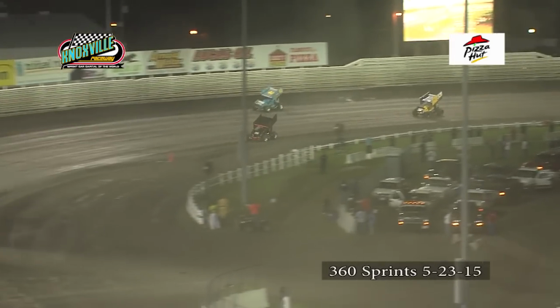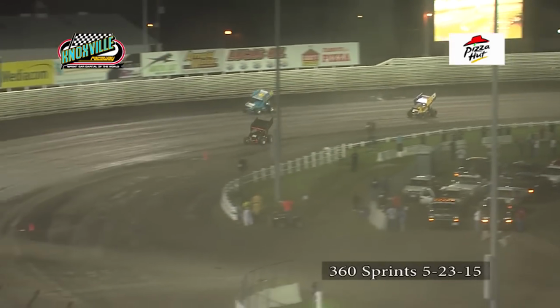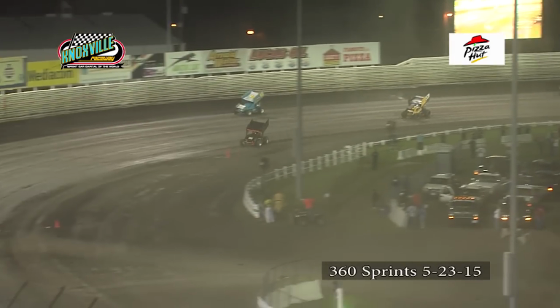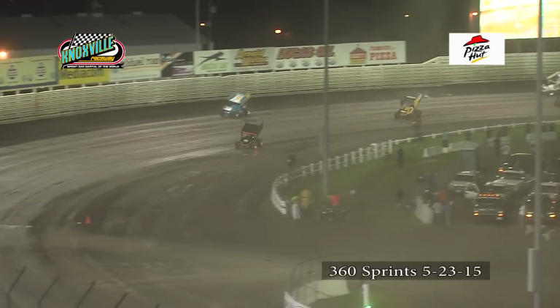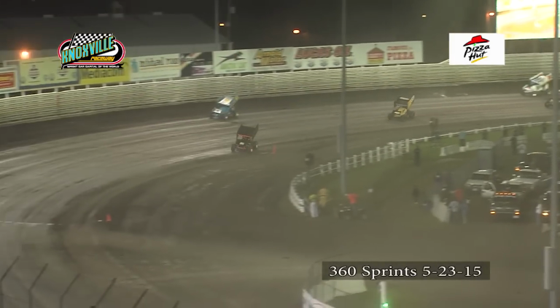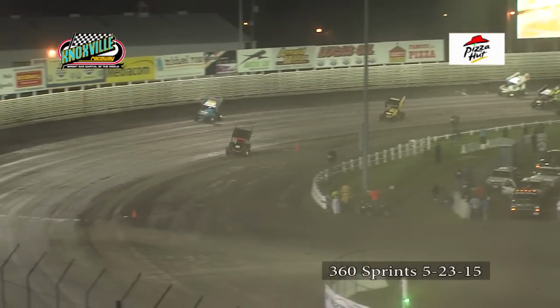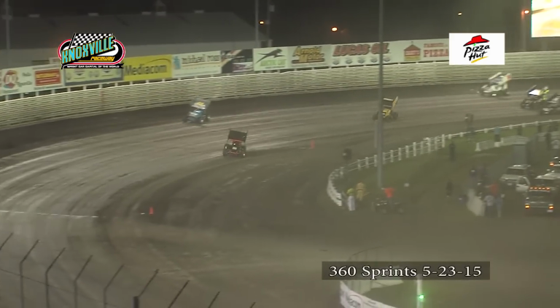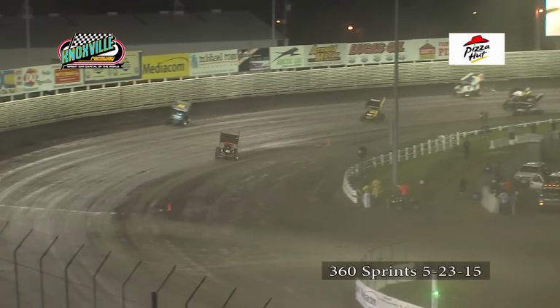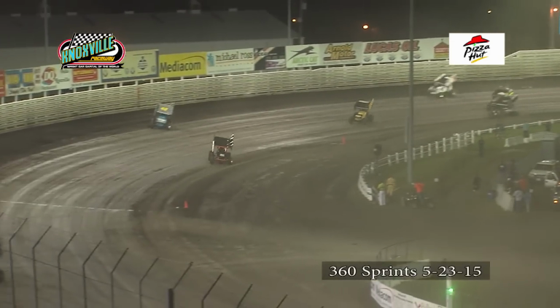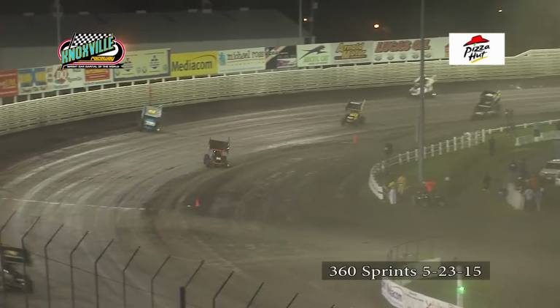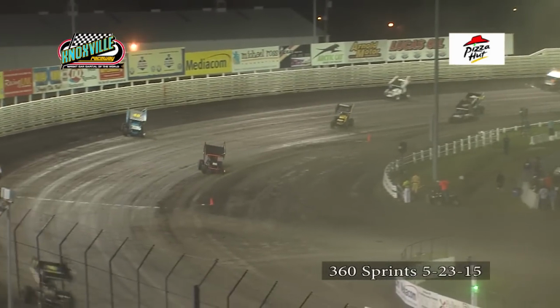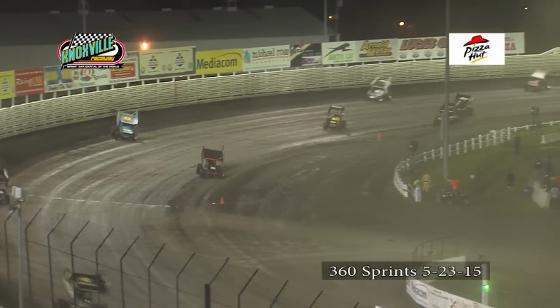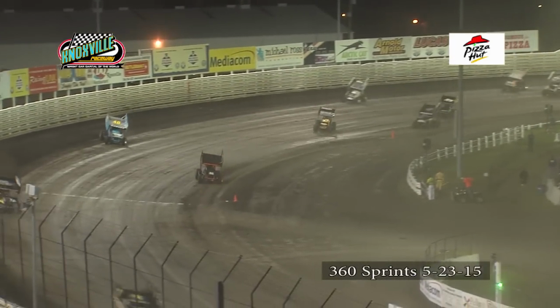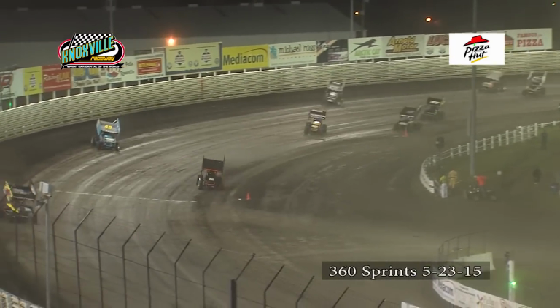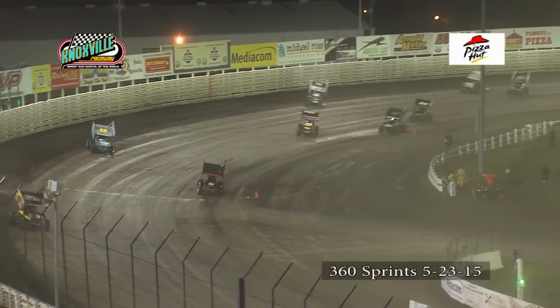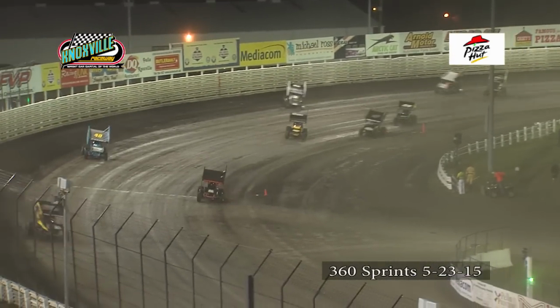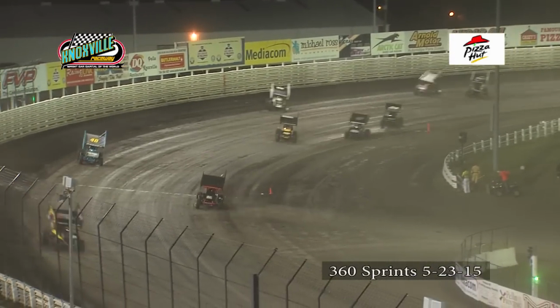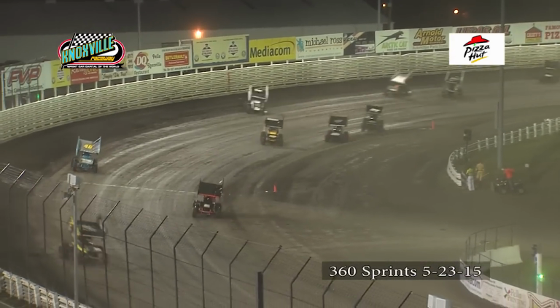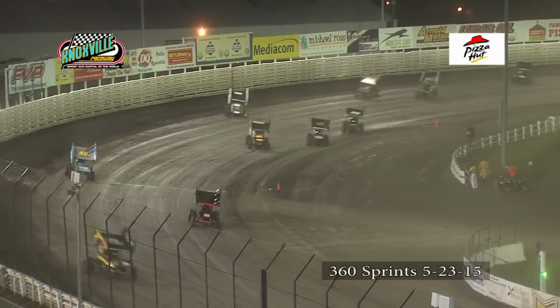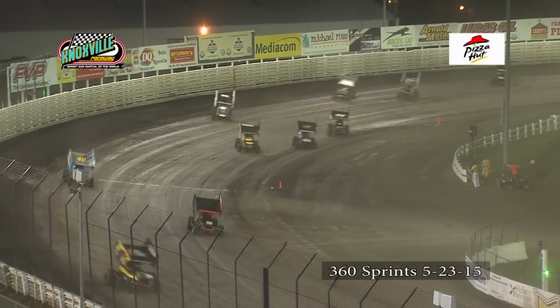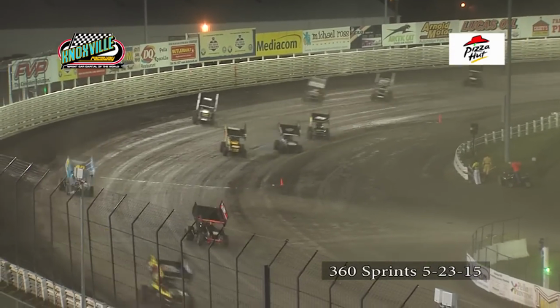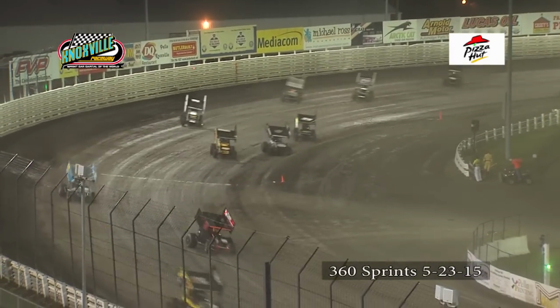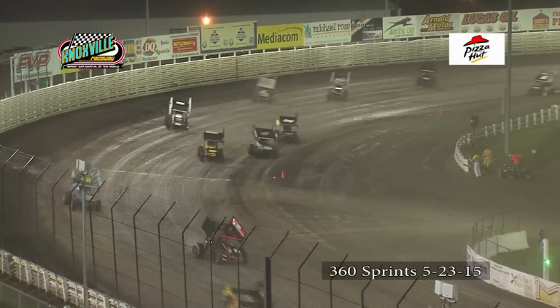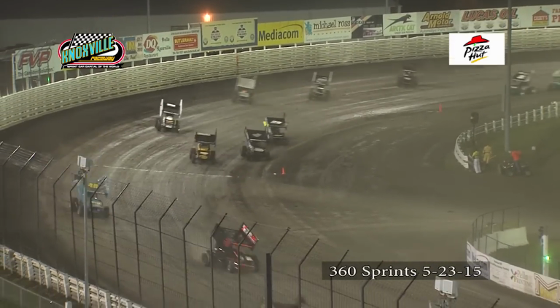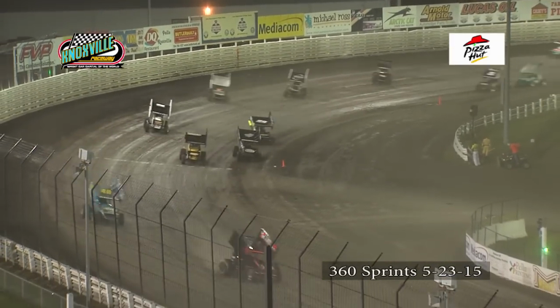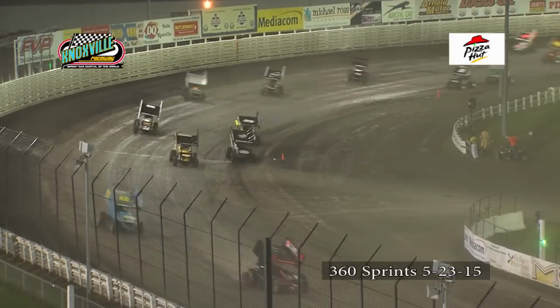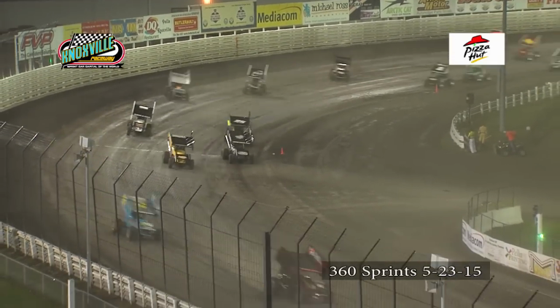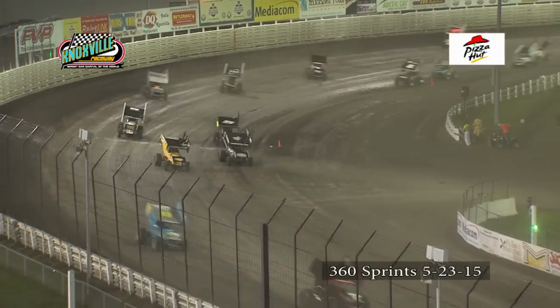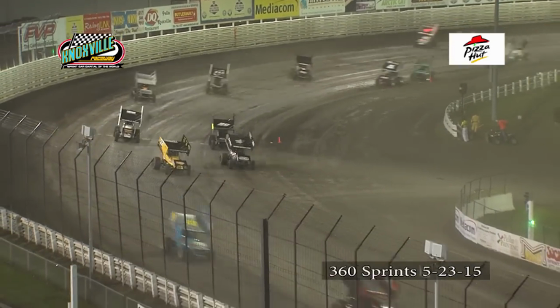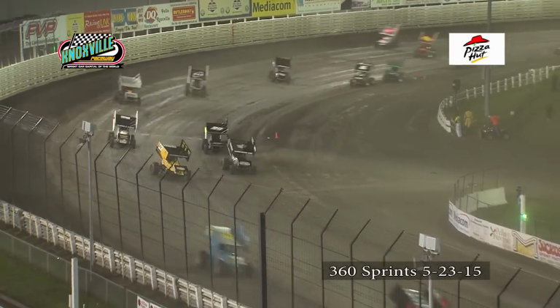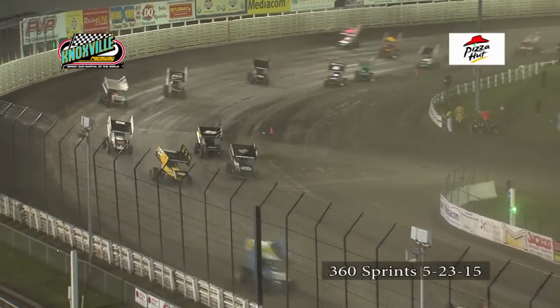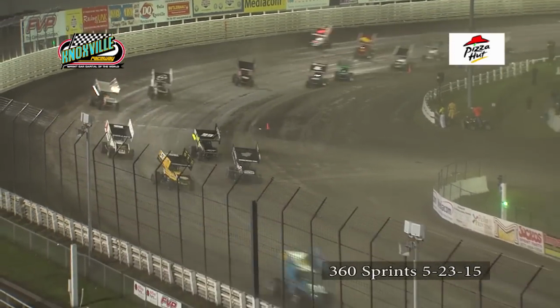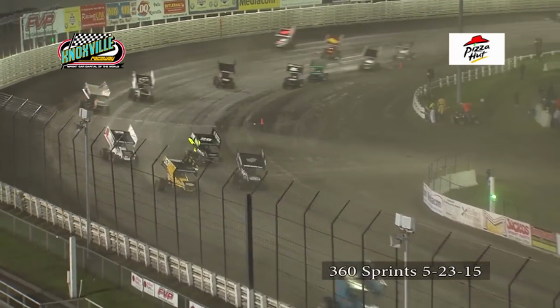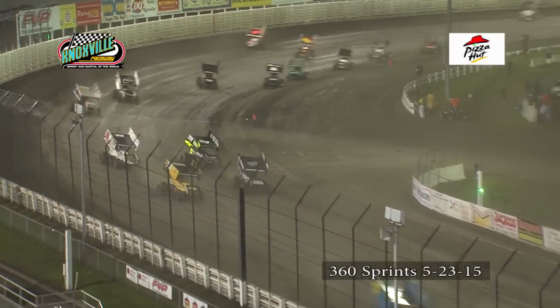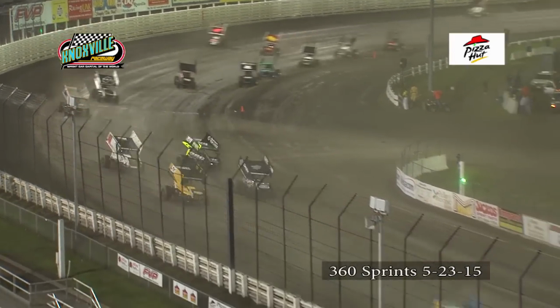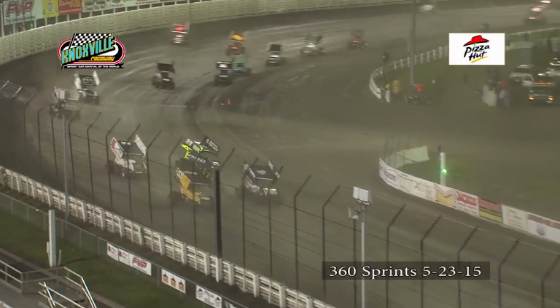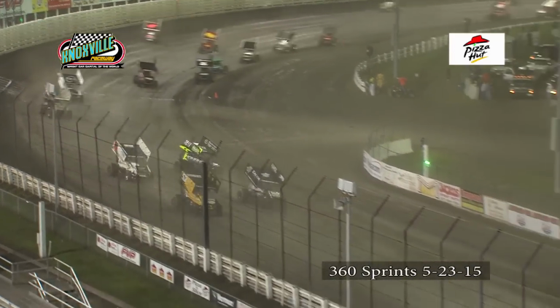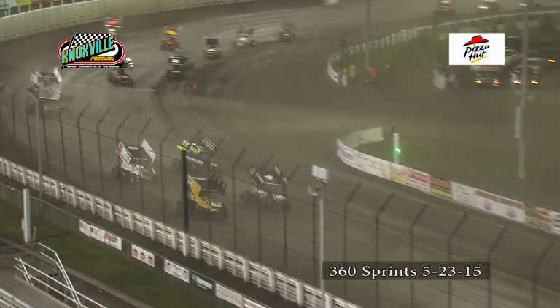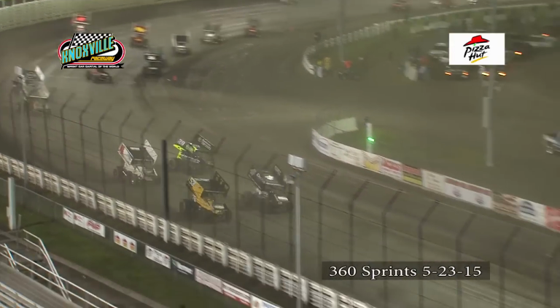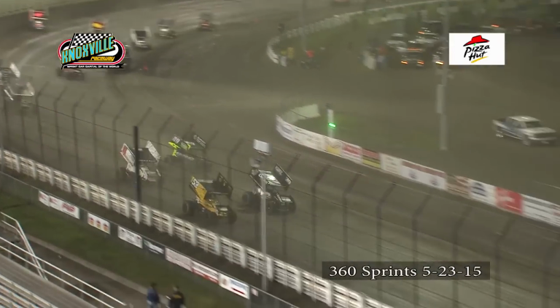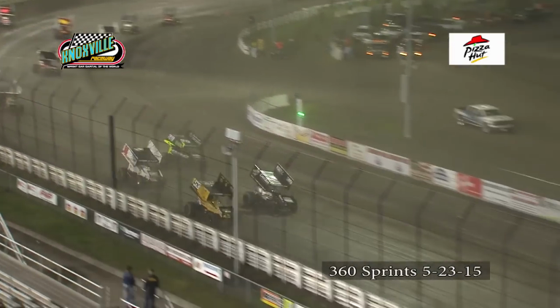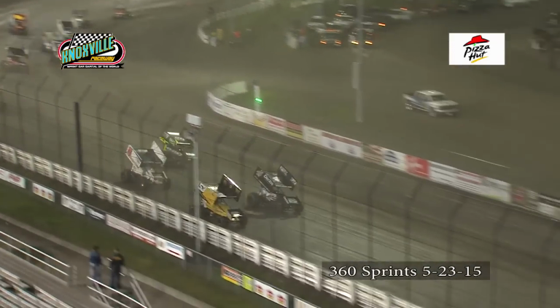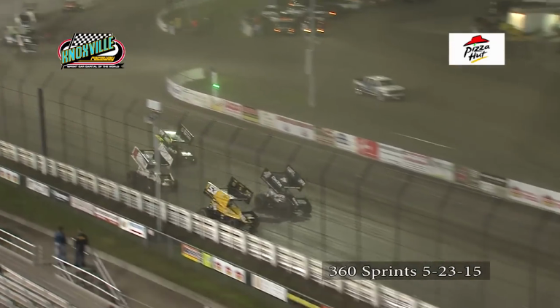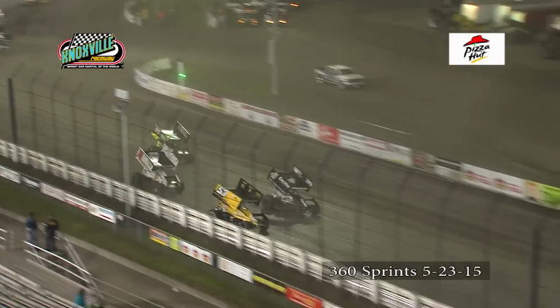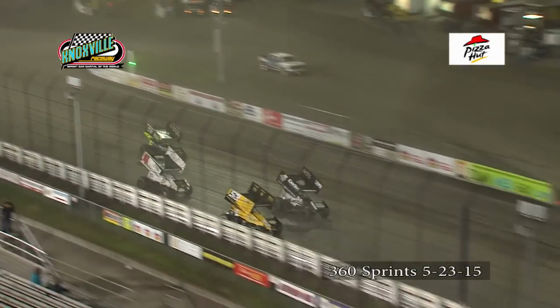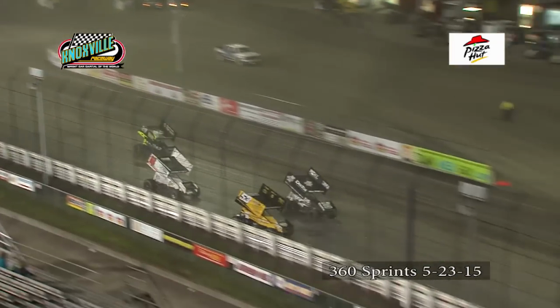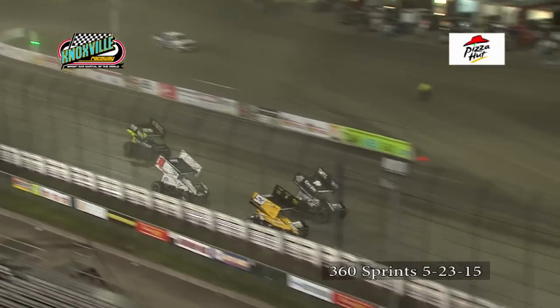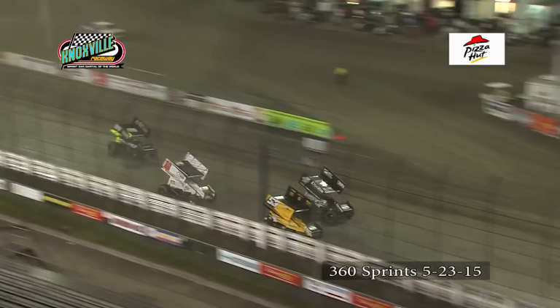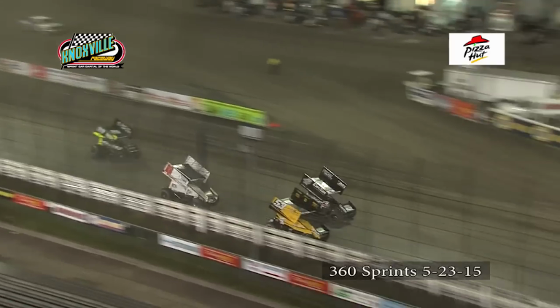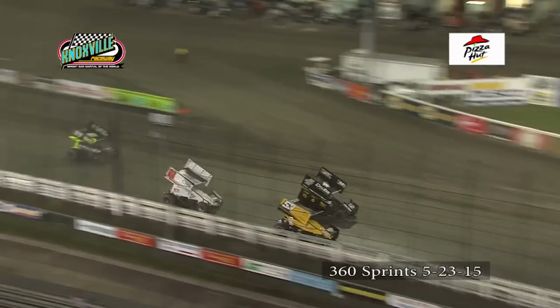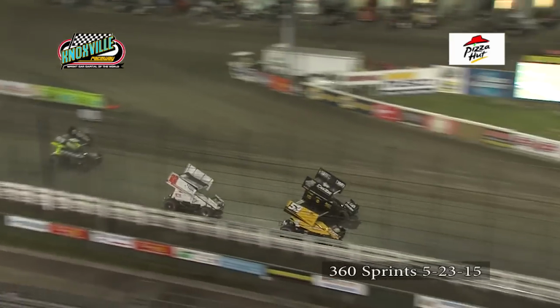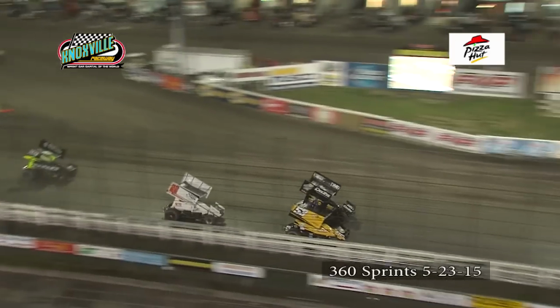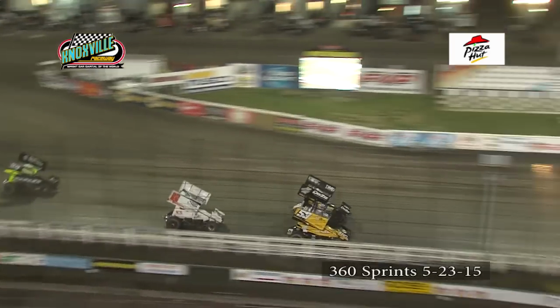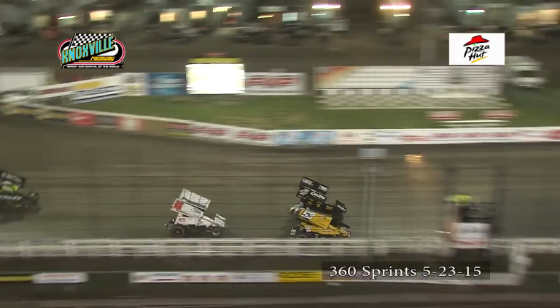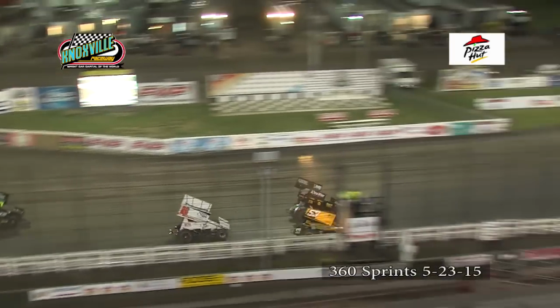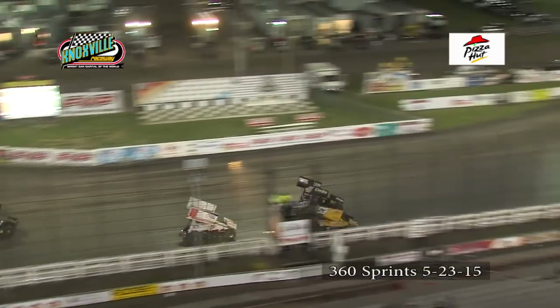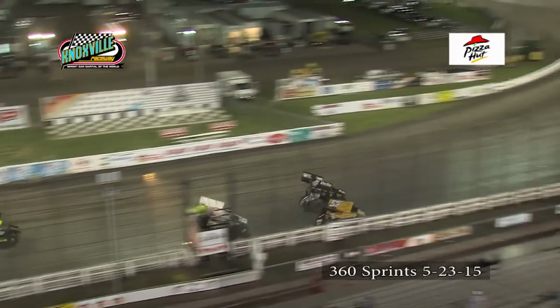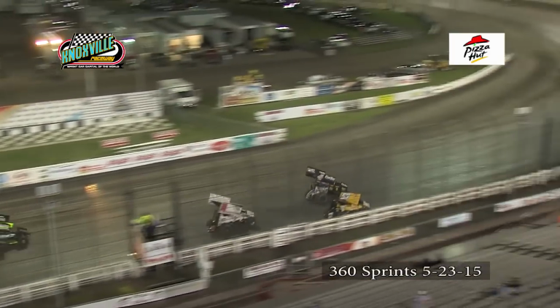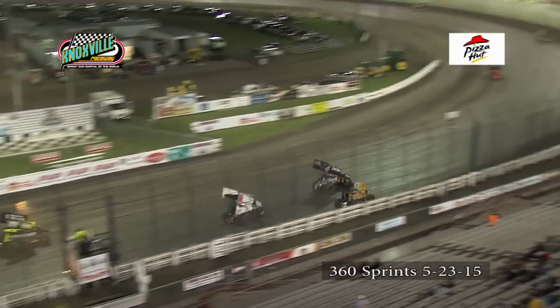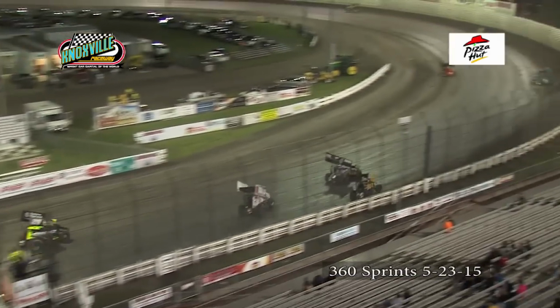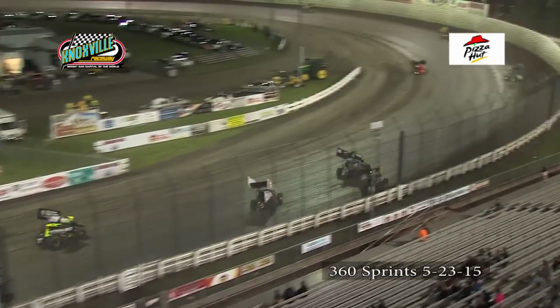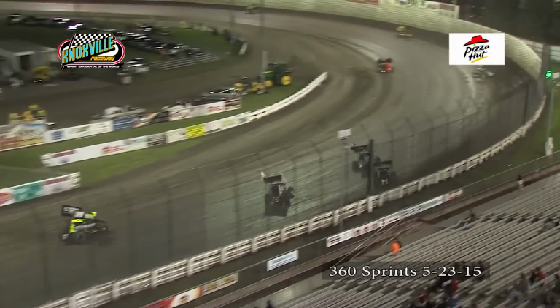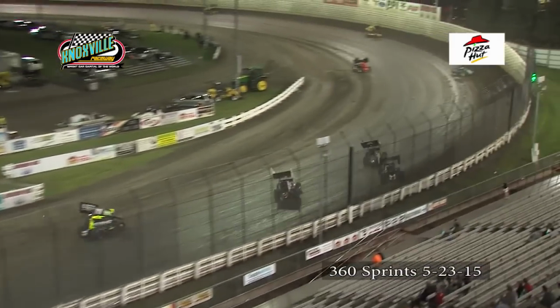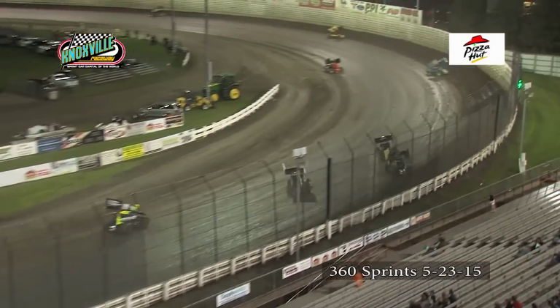Great battle going on right now with Beaver and Garner. Now Garner takes that spot away — that's for fourth. He'll go for Van Halten in third right now in turn number one.